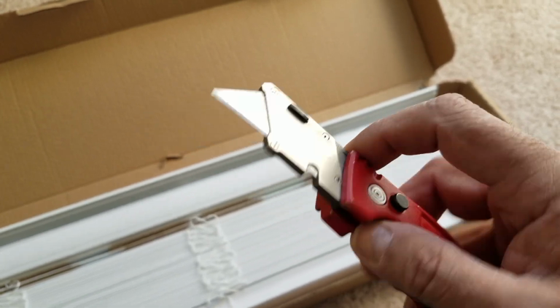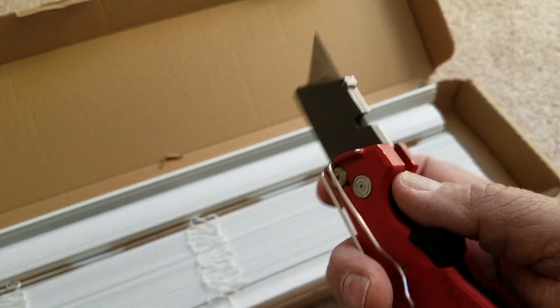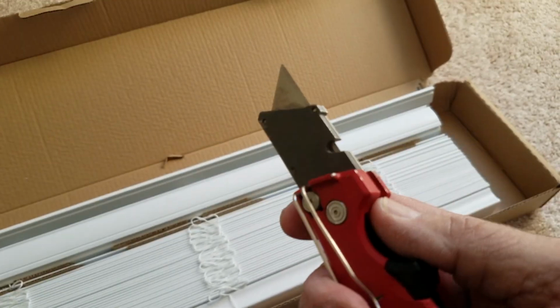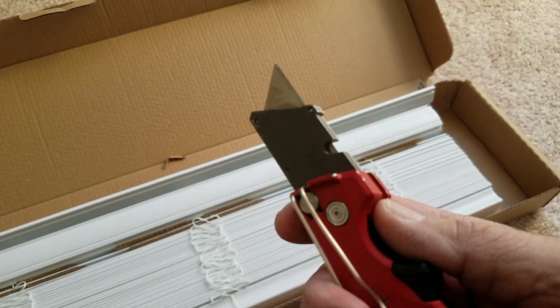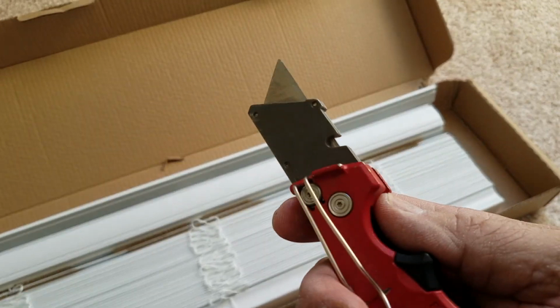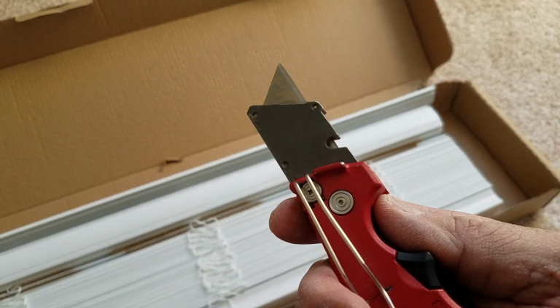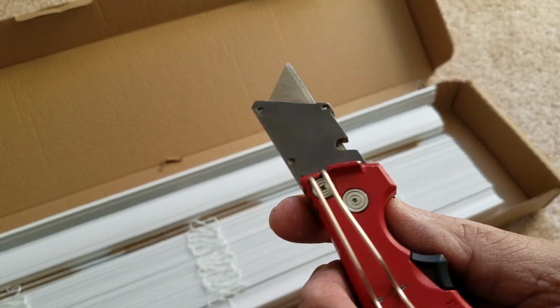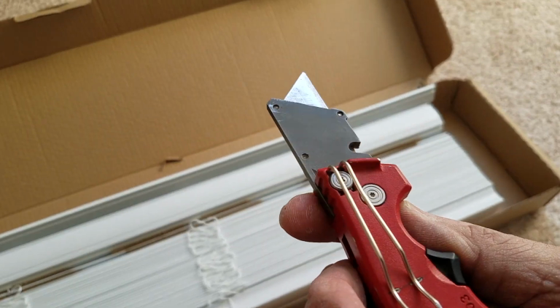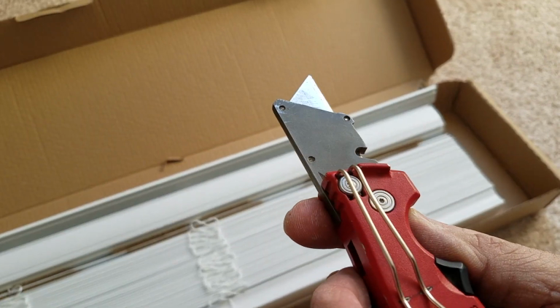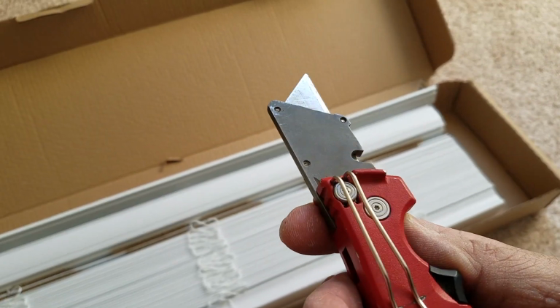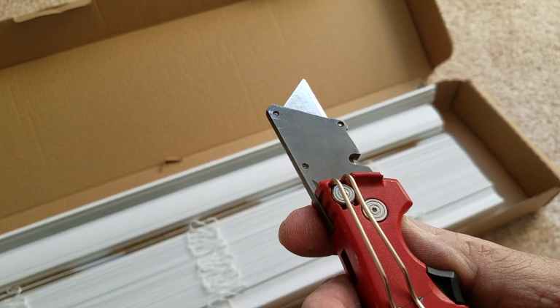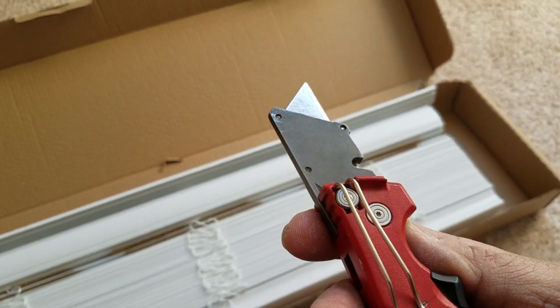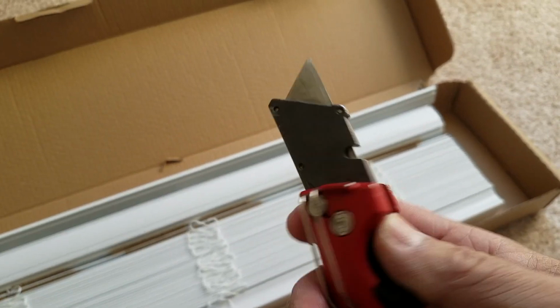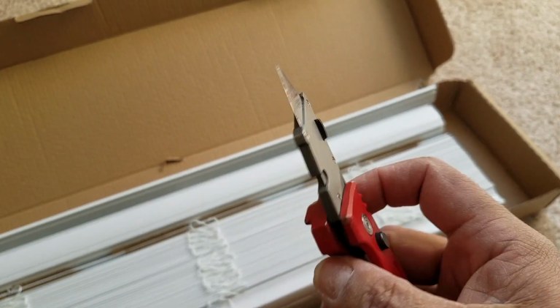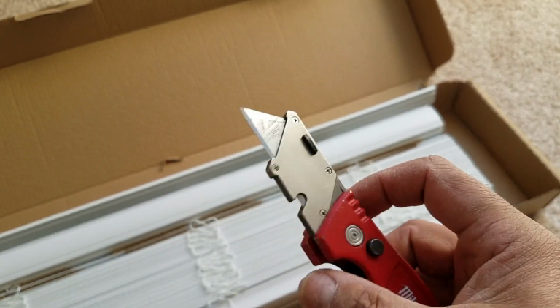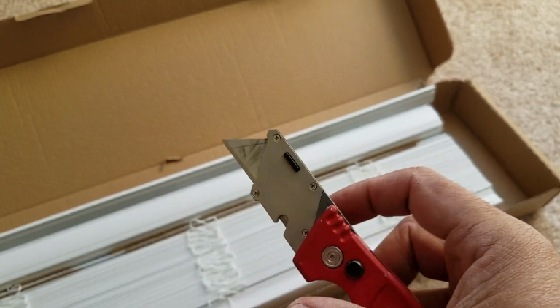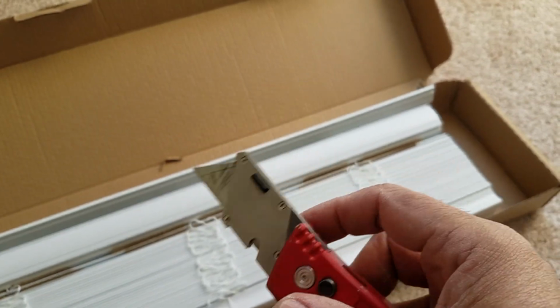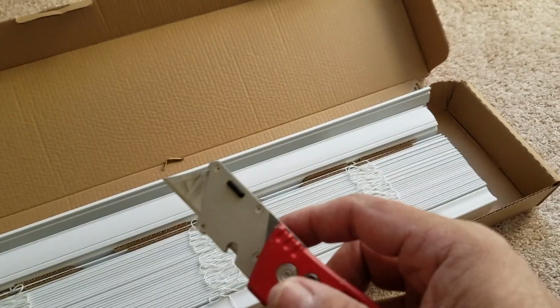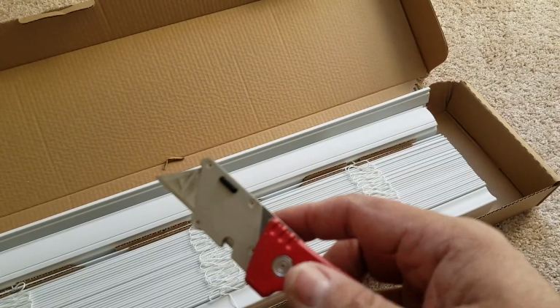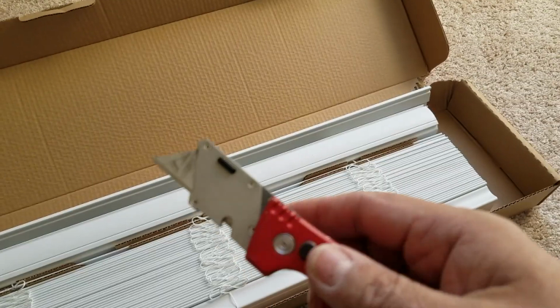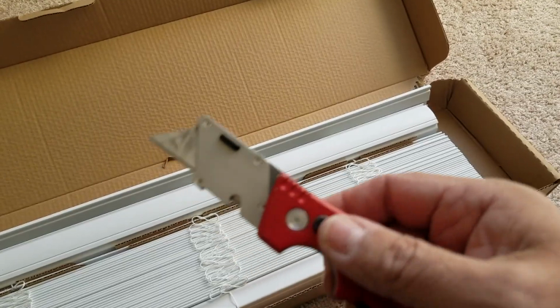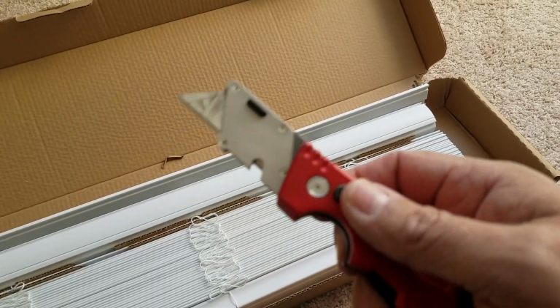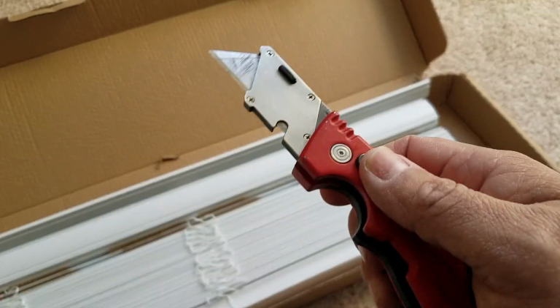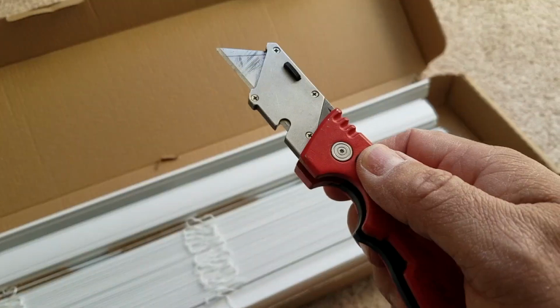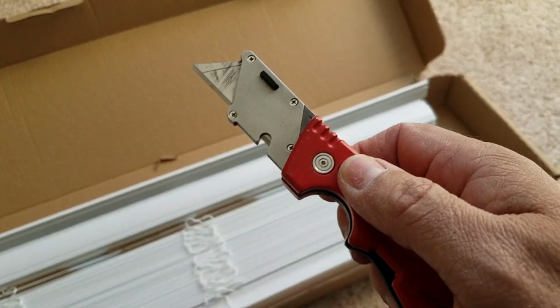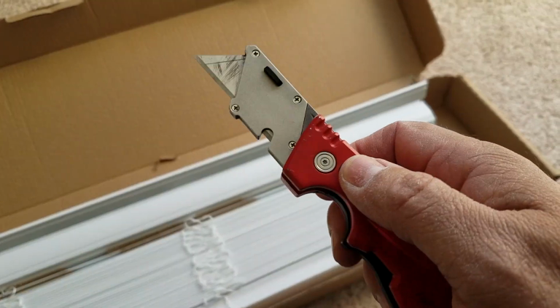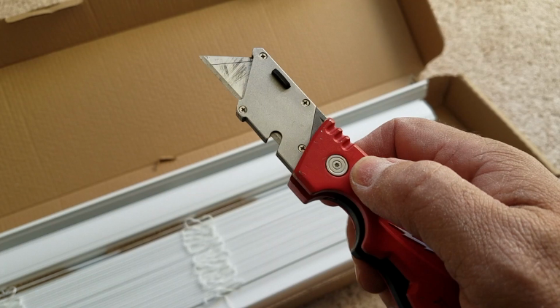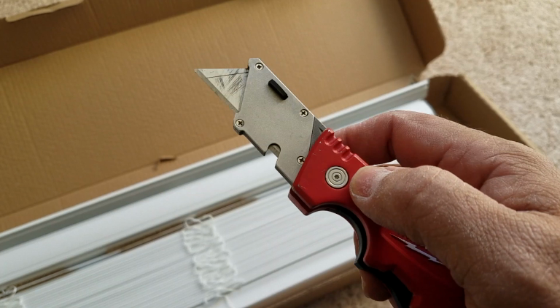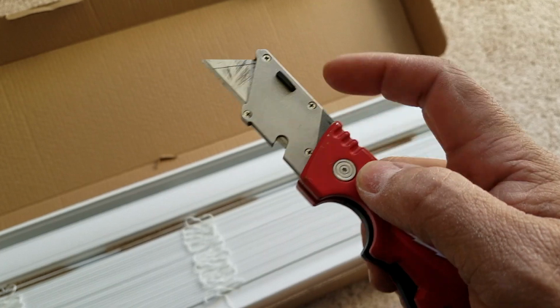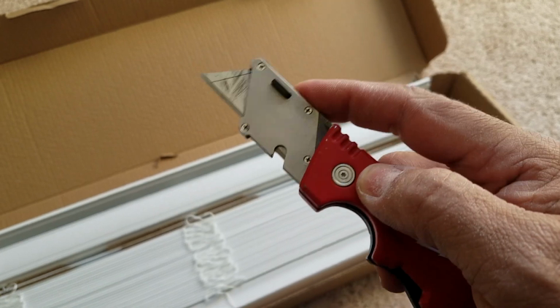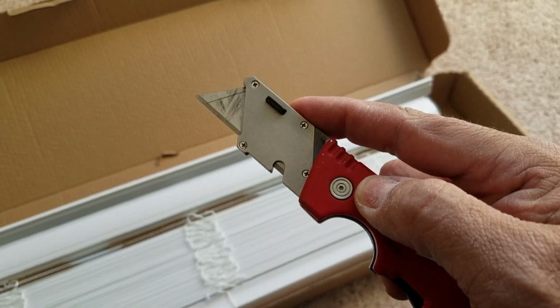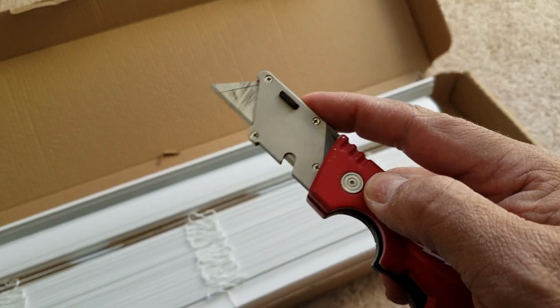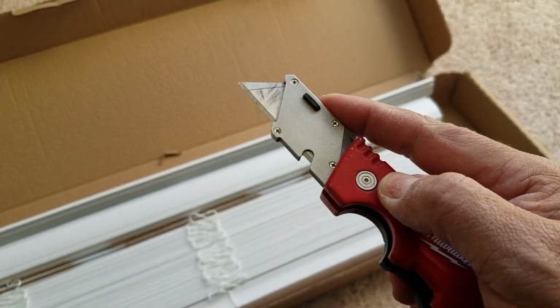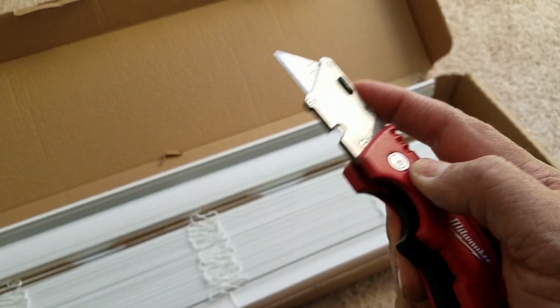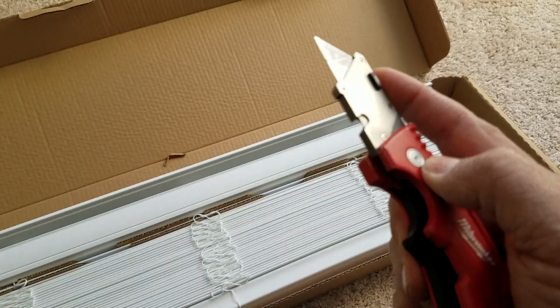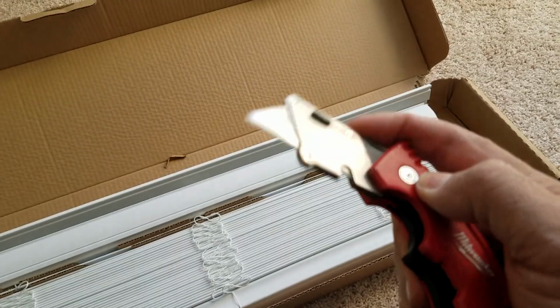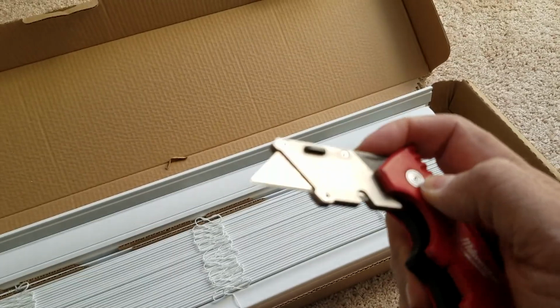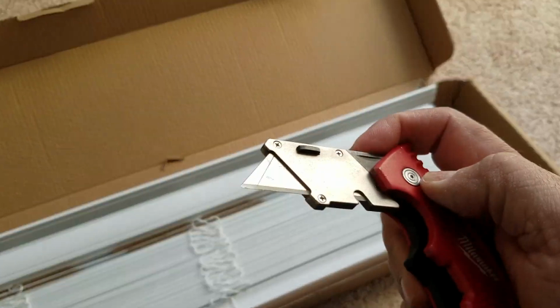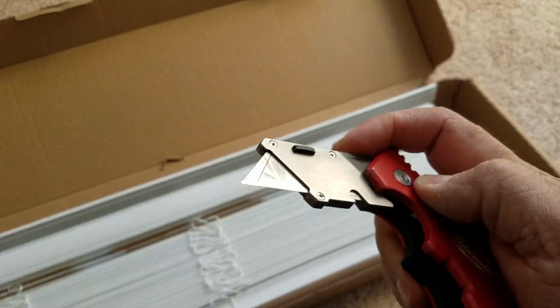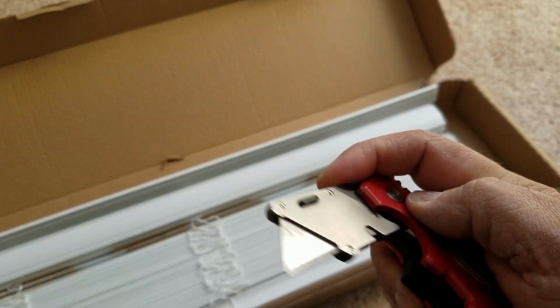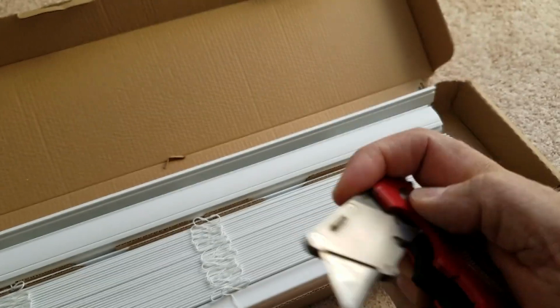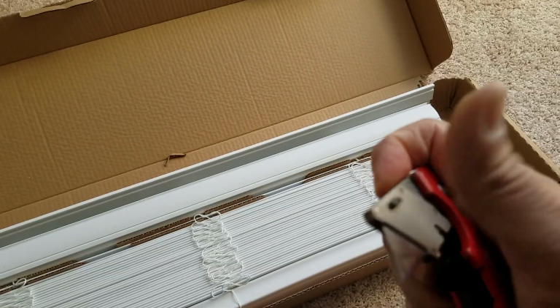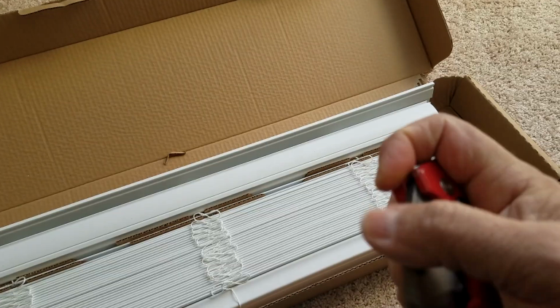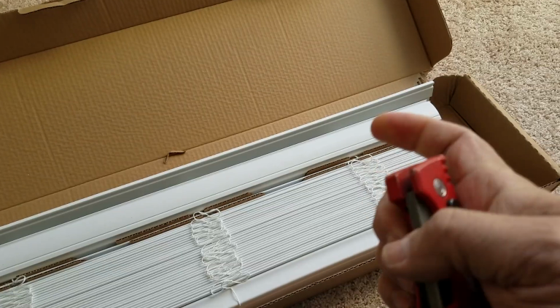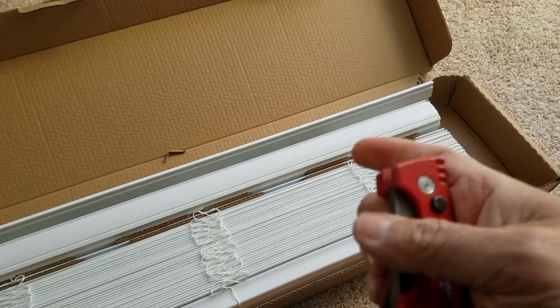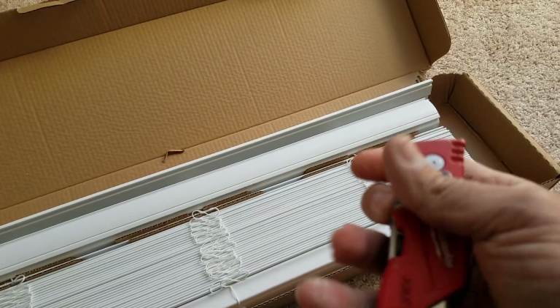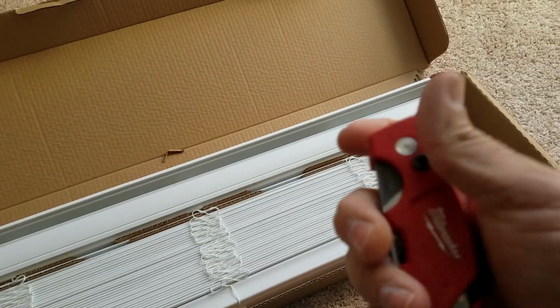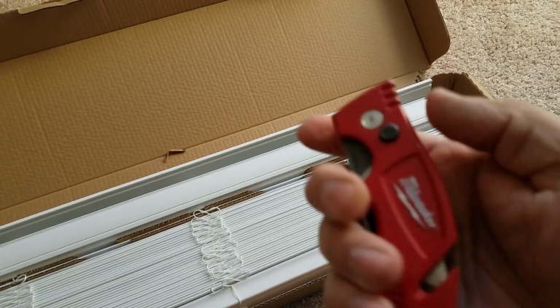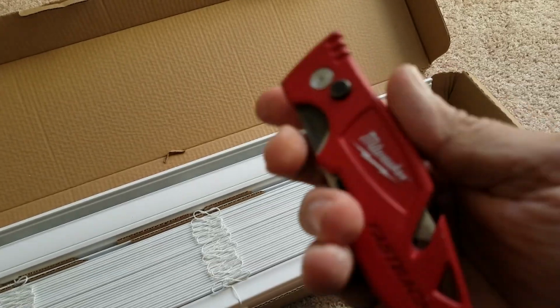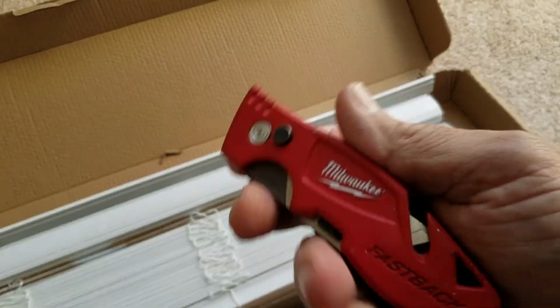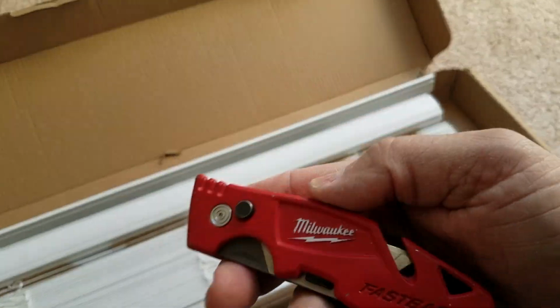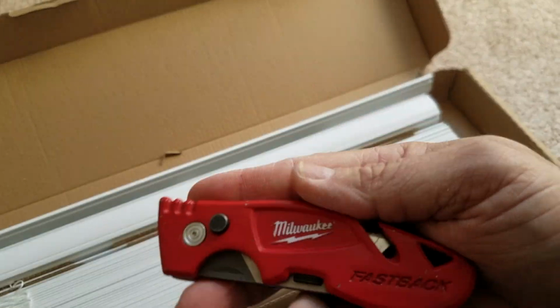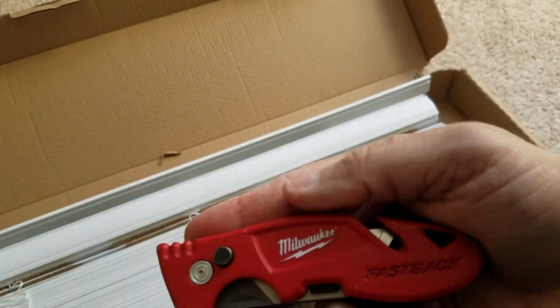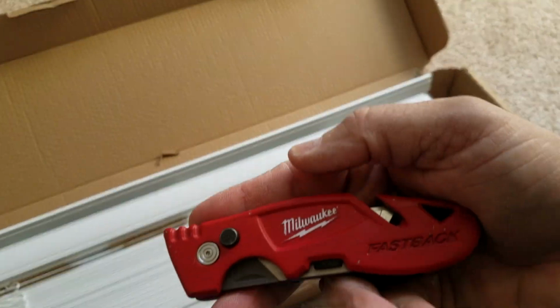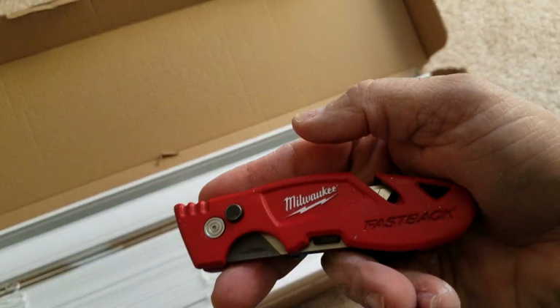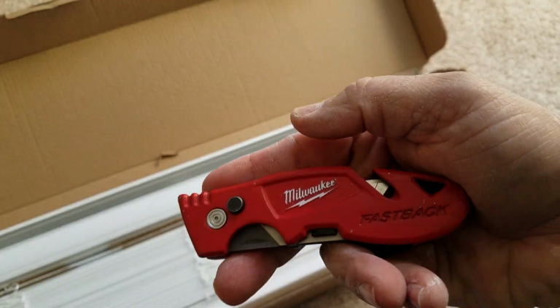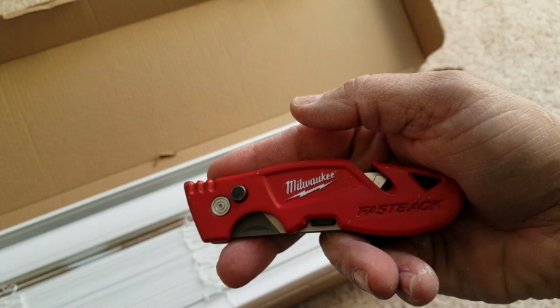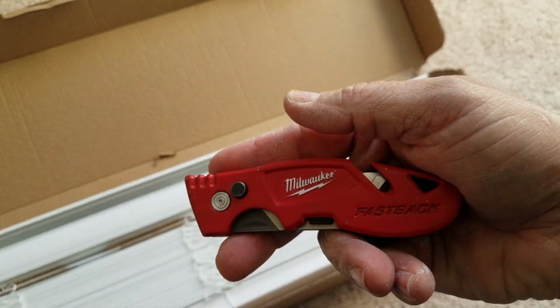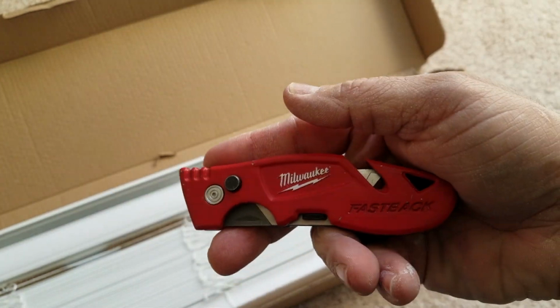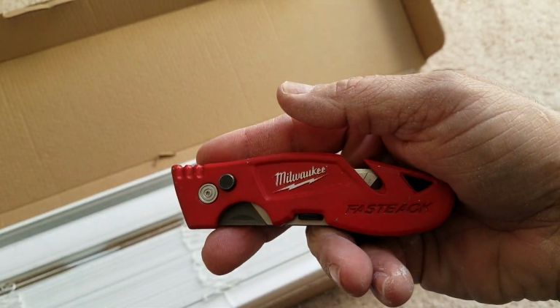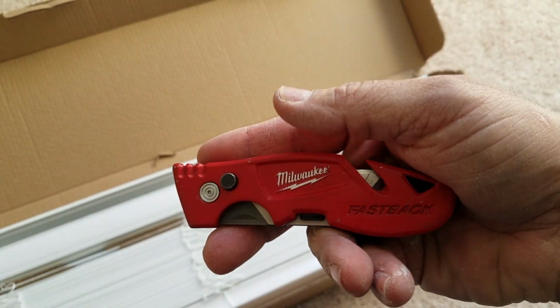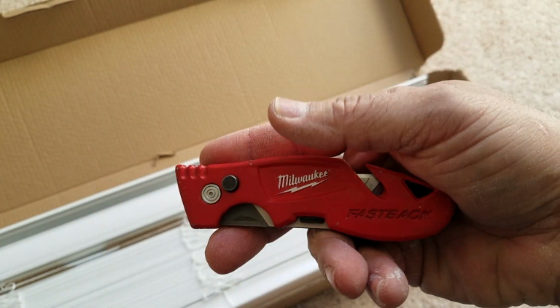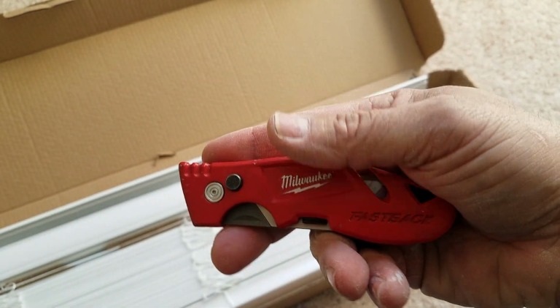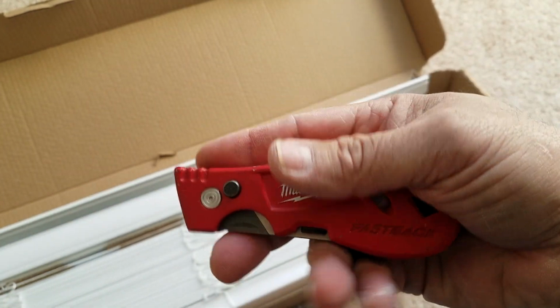If you guys are looking for a really good knife, that's it — the Milwaukee Fastback.